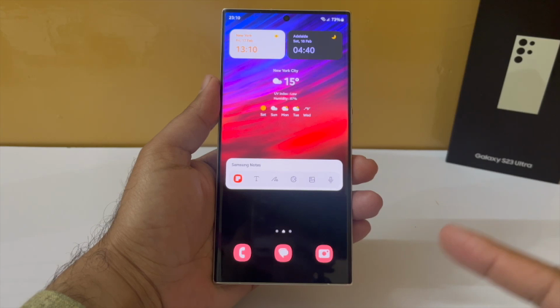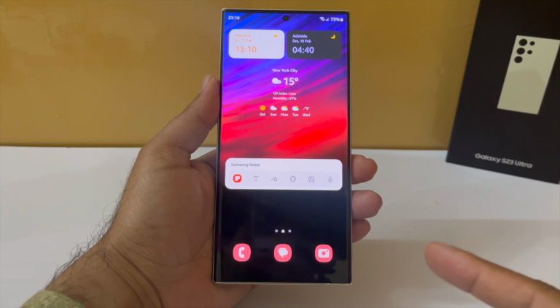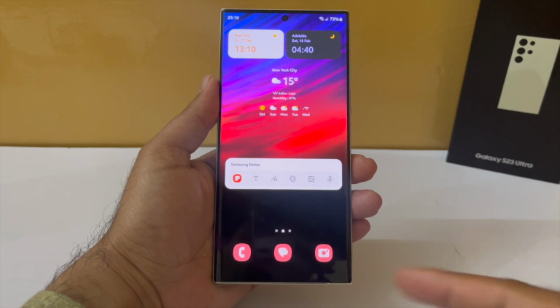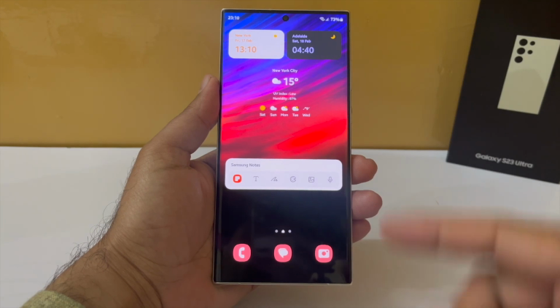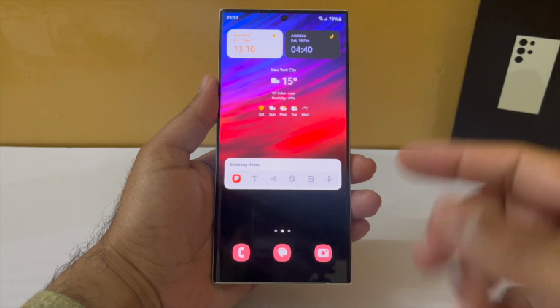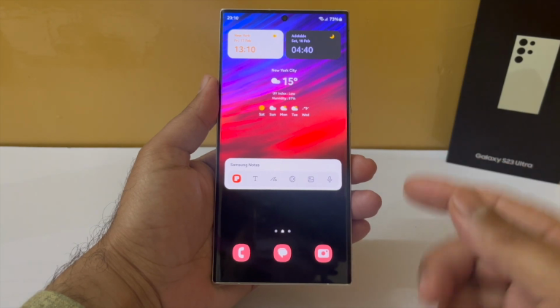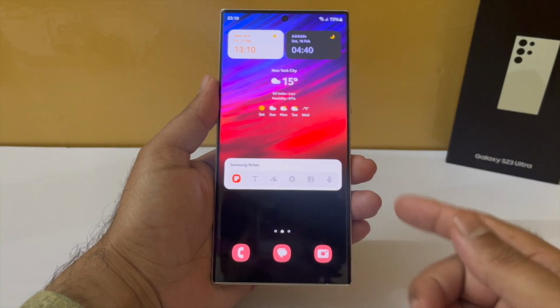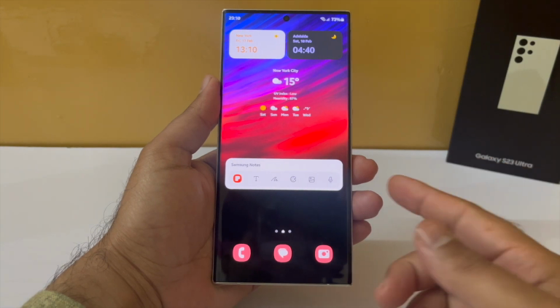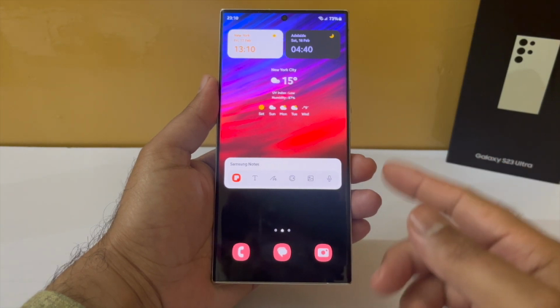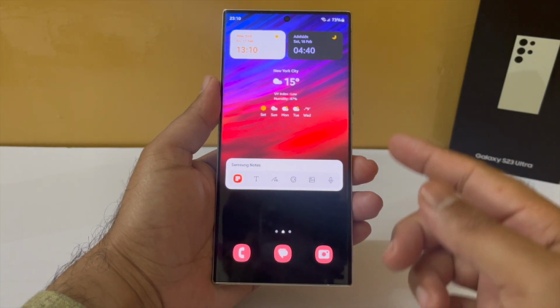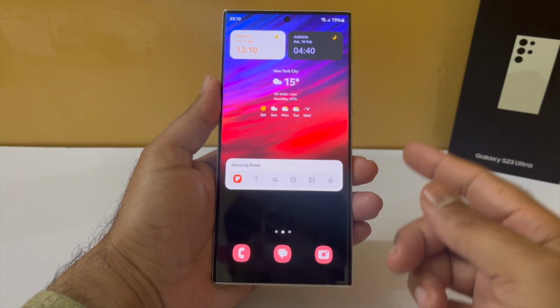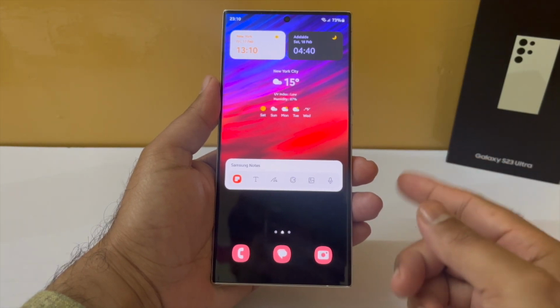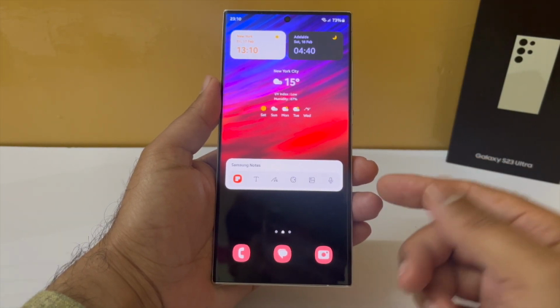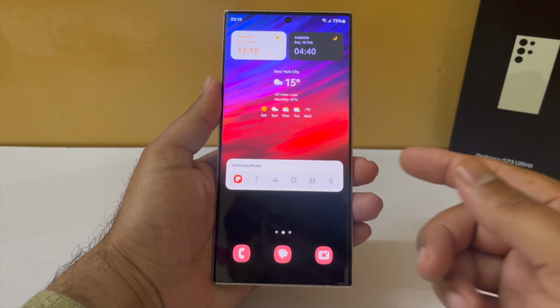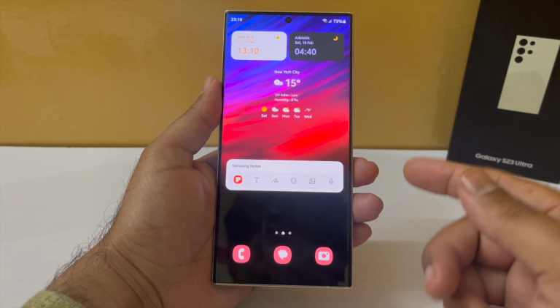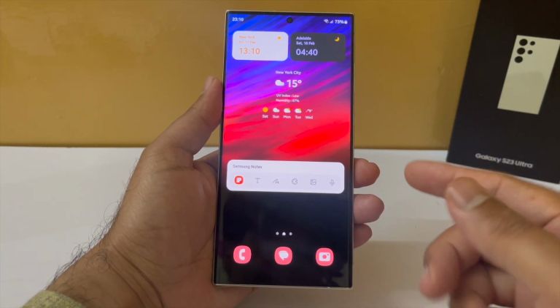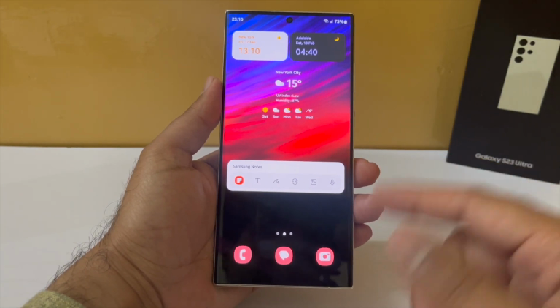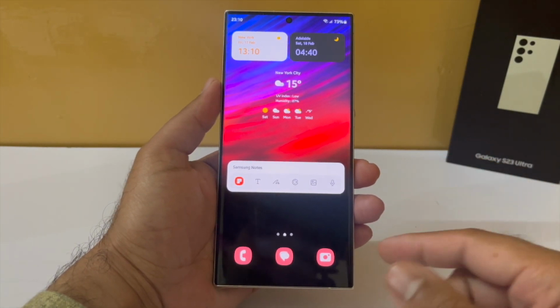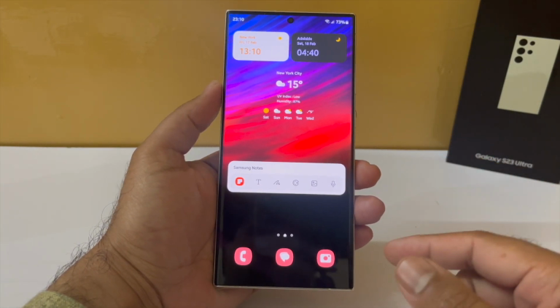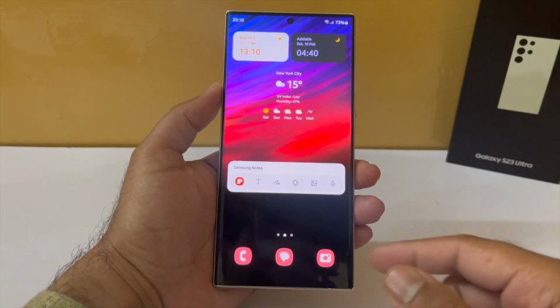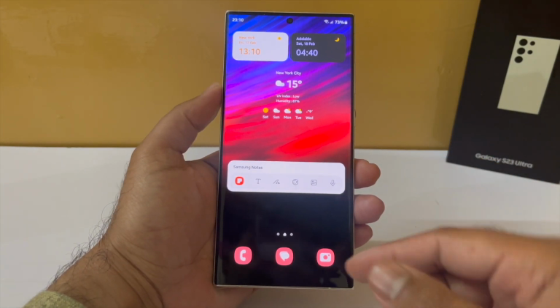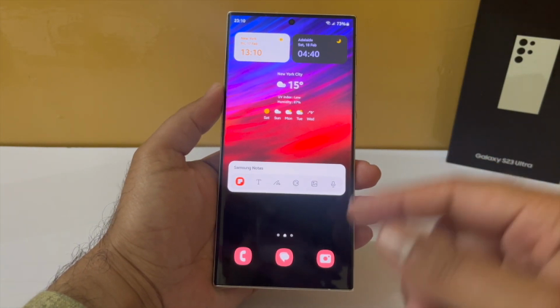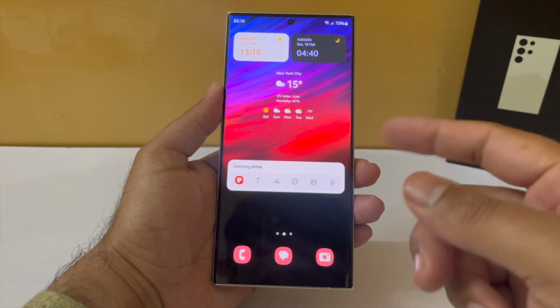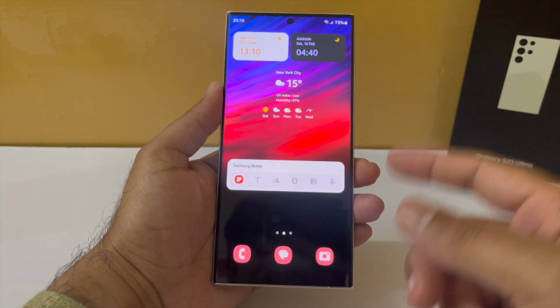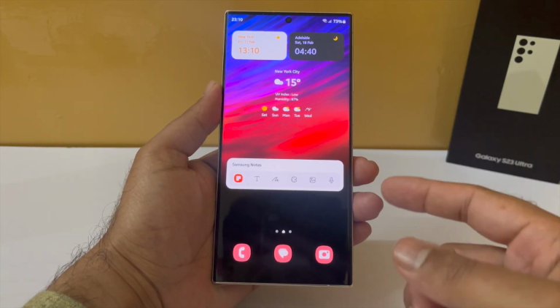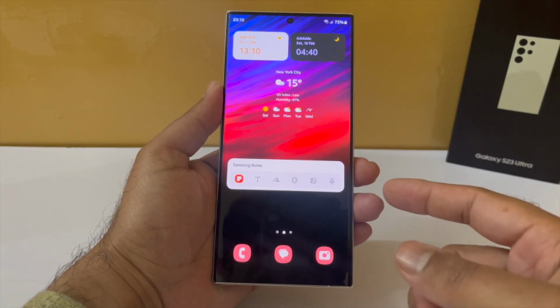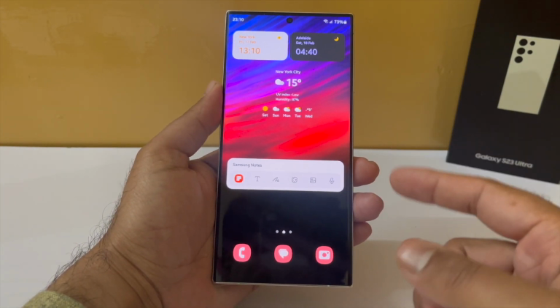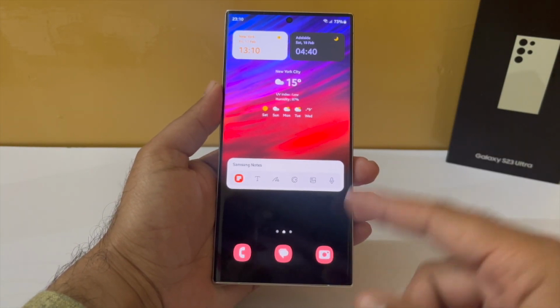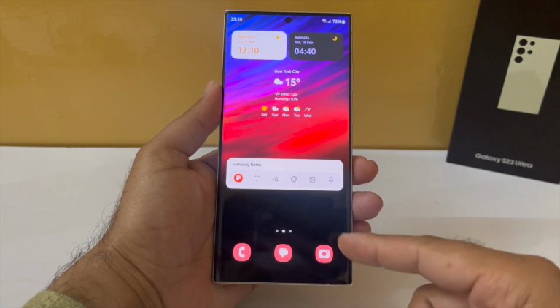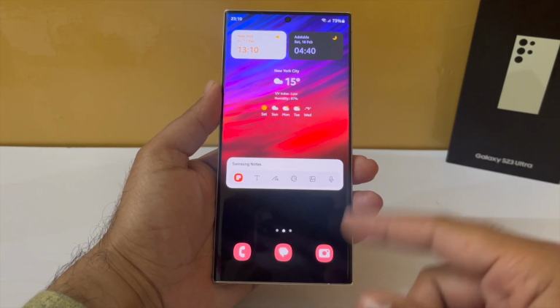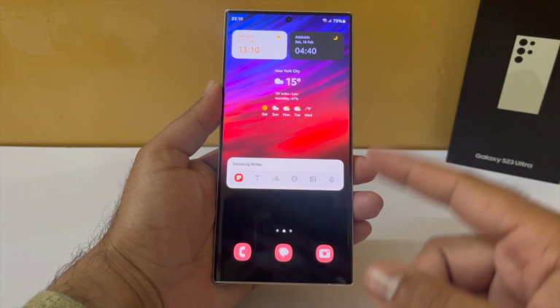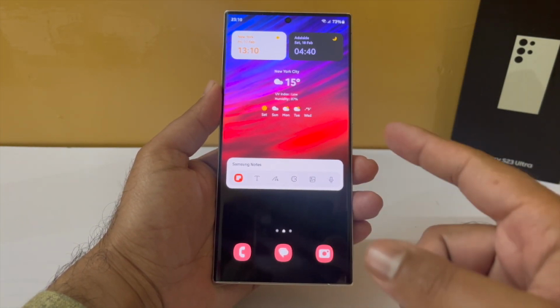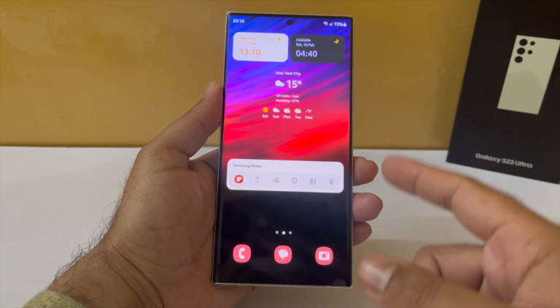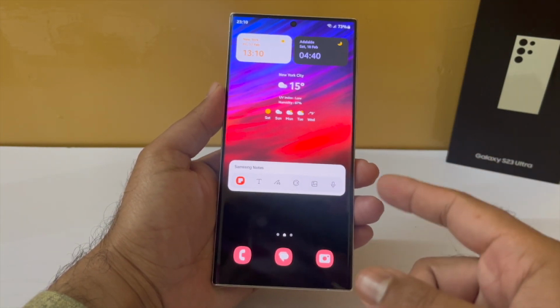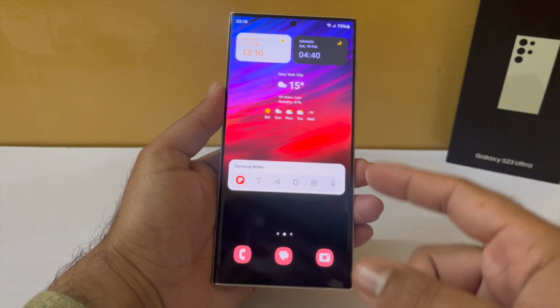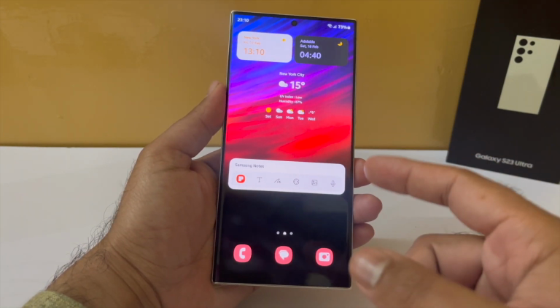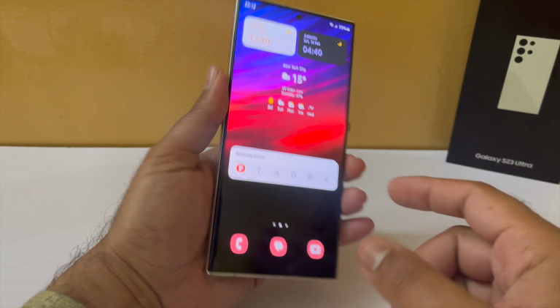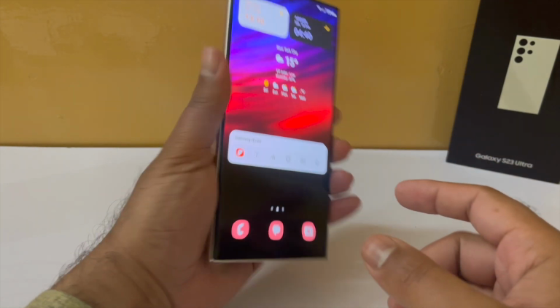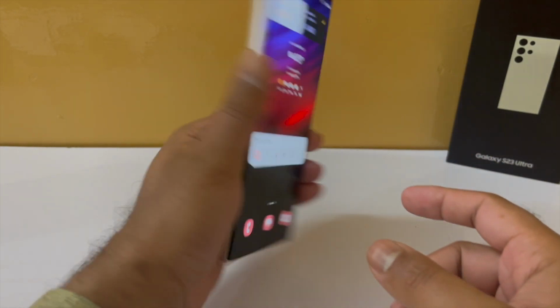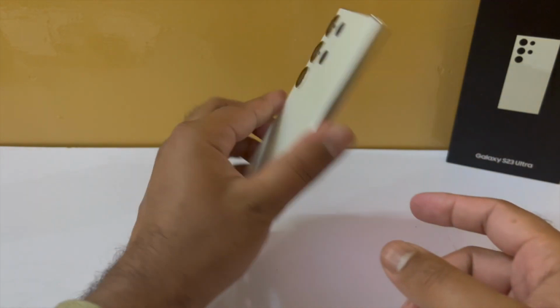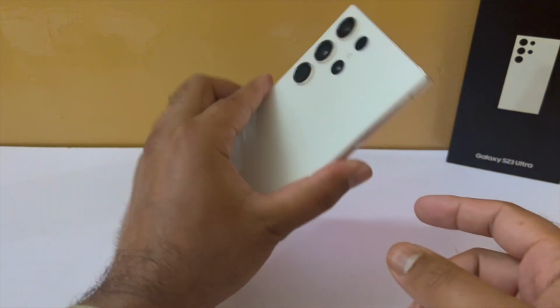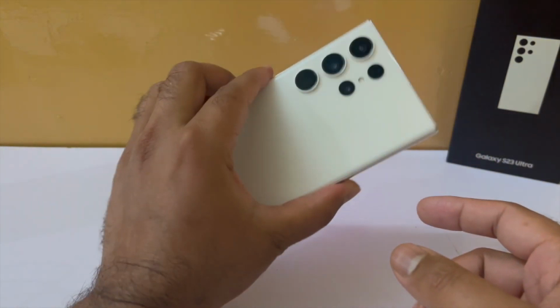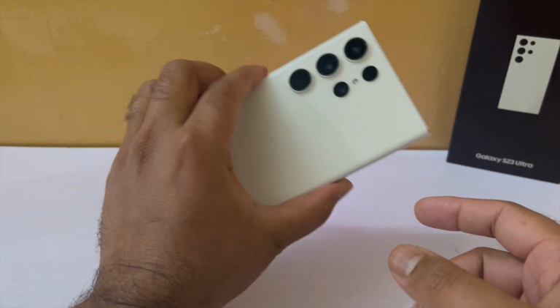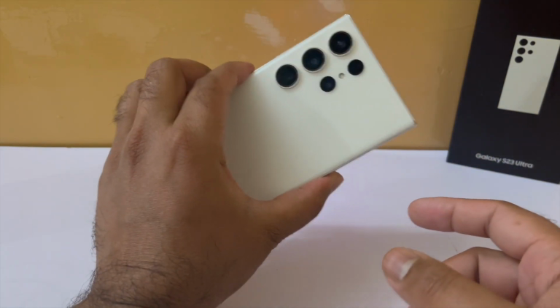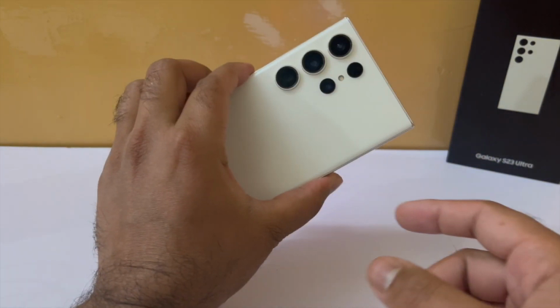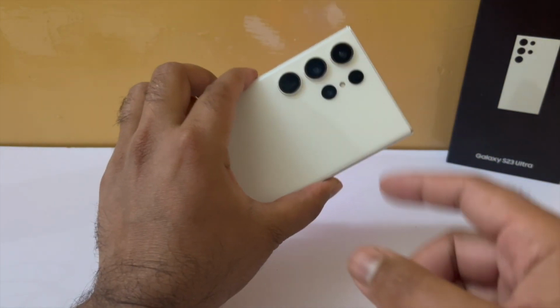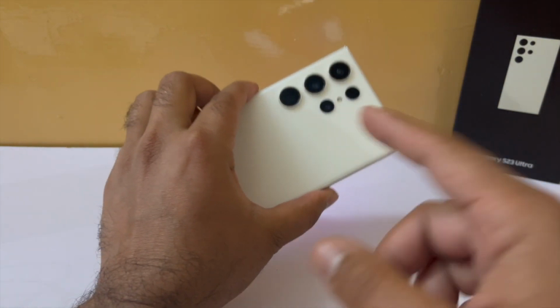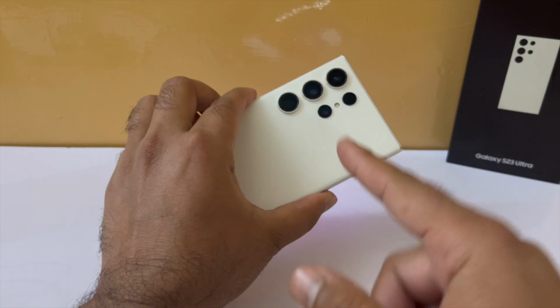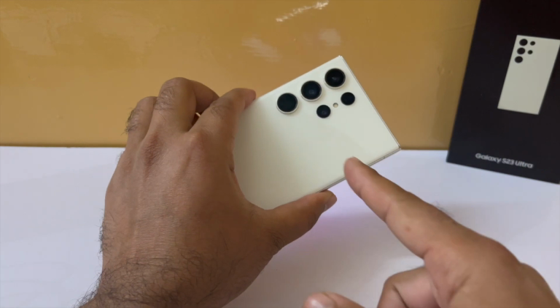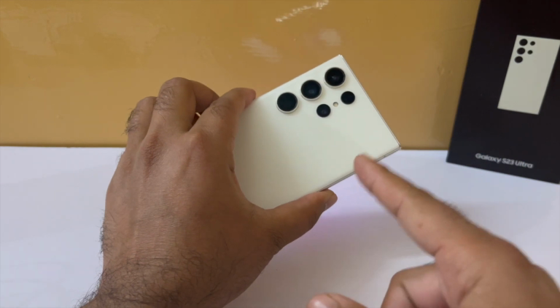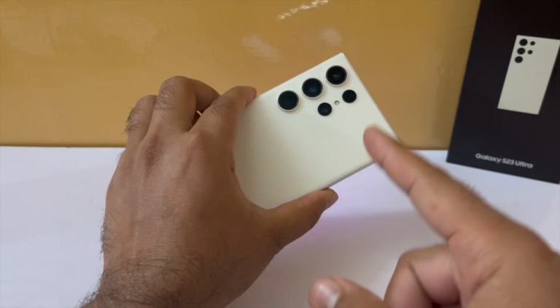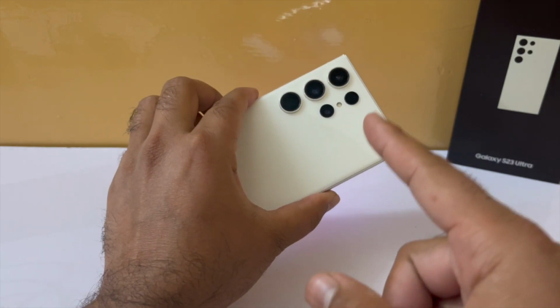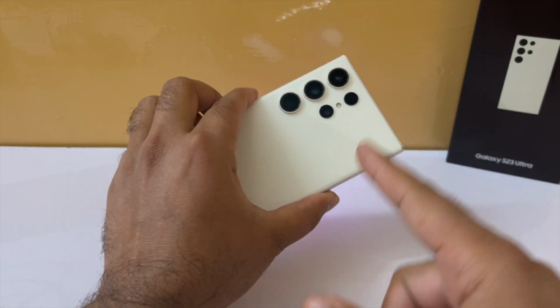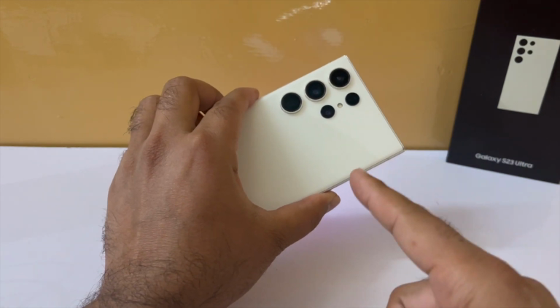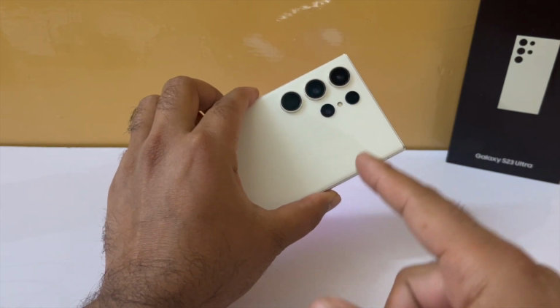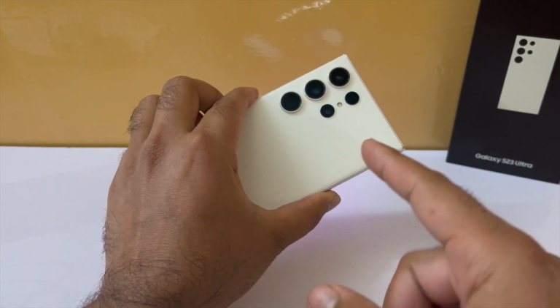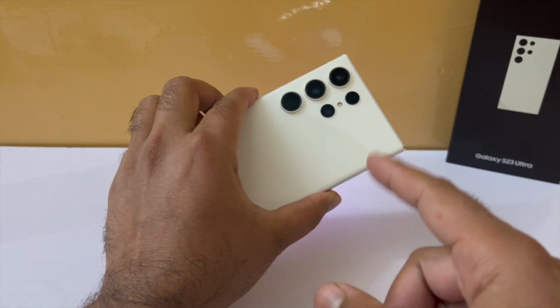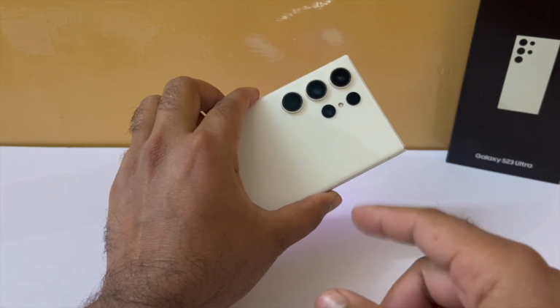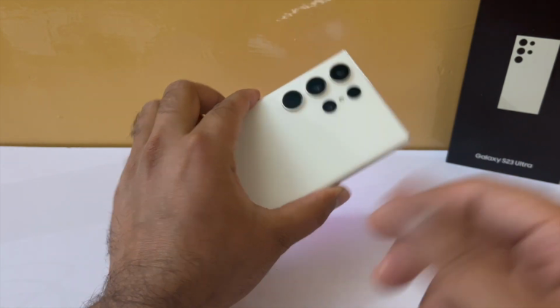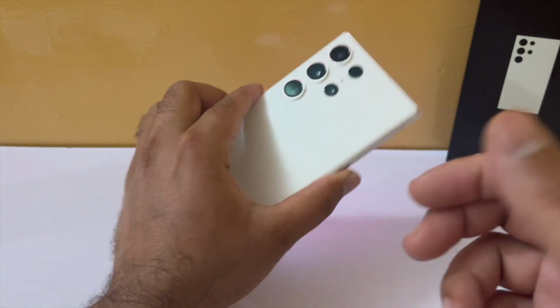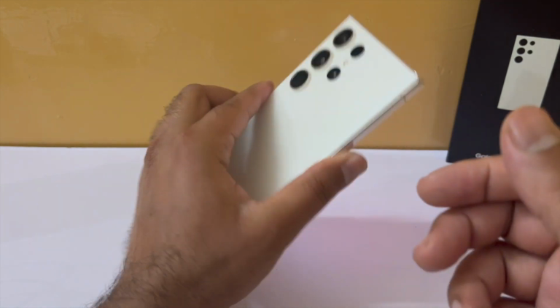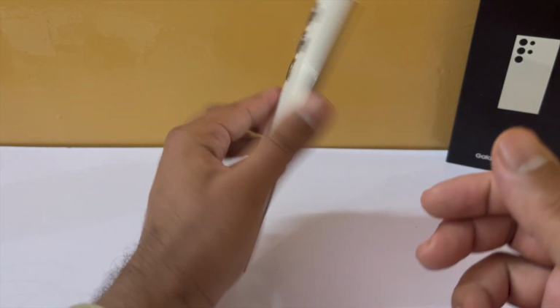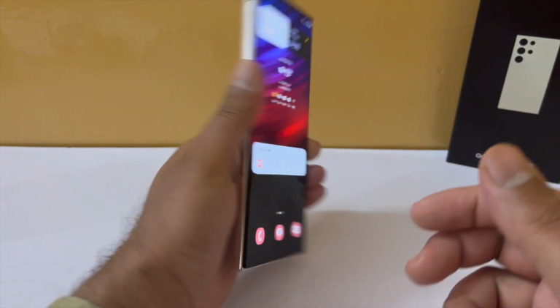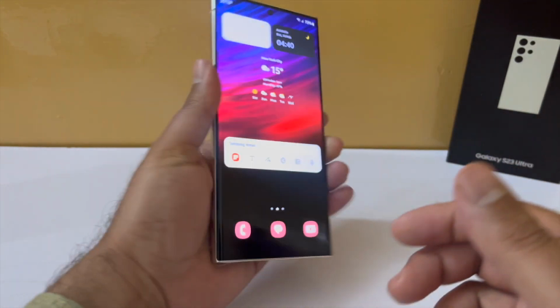Hey, what's up guys, welcome back to another video. I'm going to tell you 5 ways you can save your battery on the Samsung Galaxy S23 Ultra.